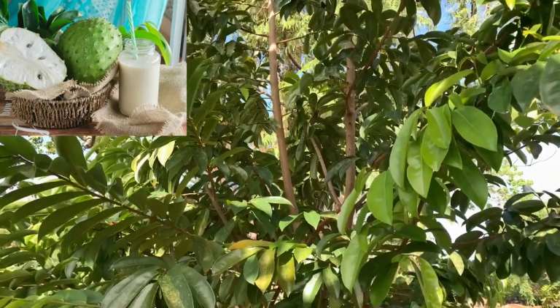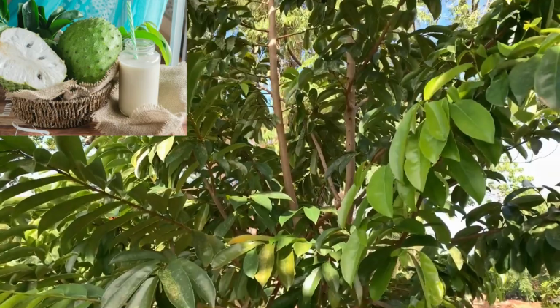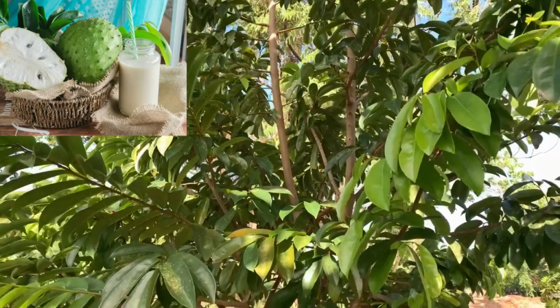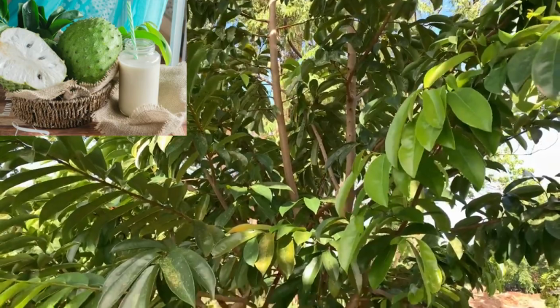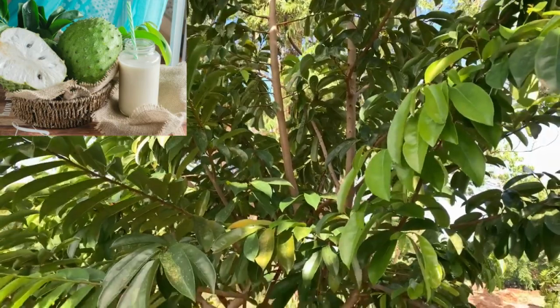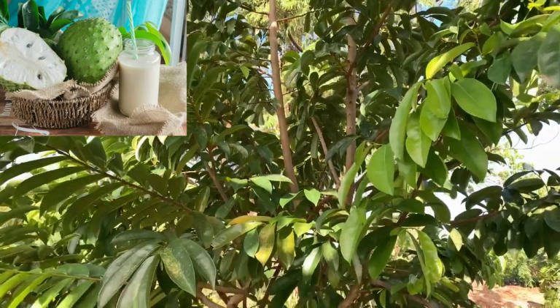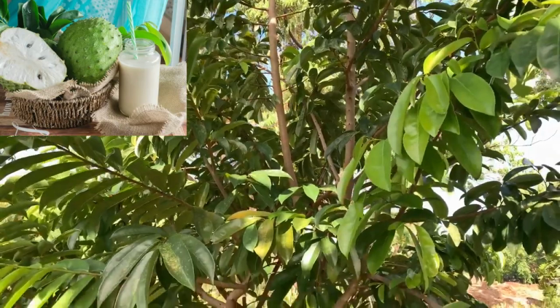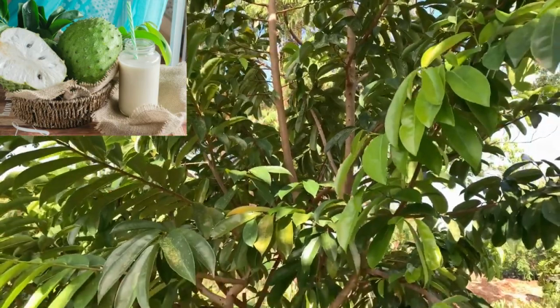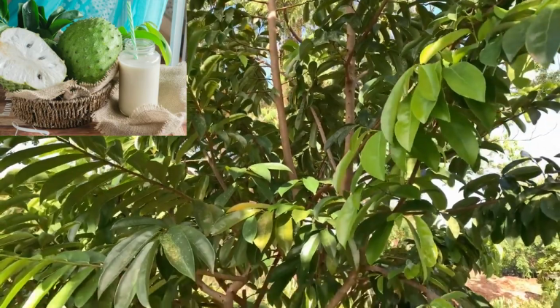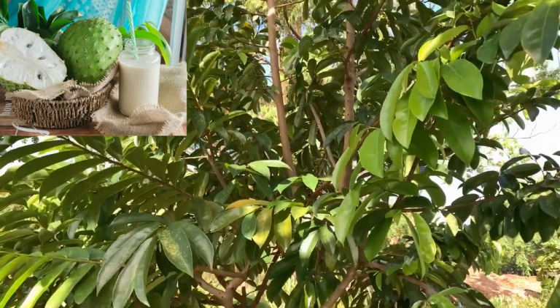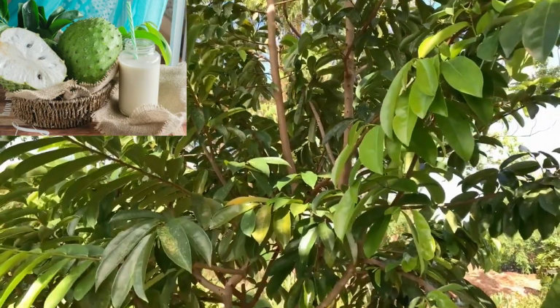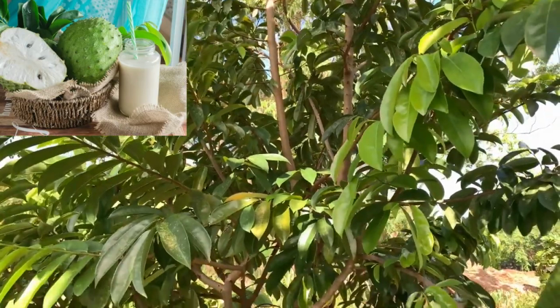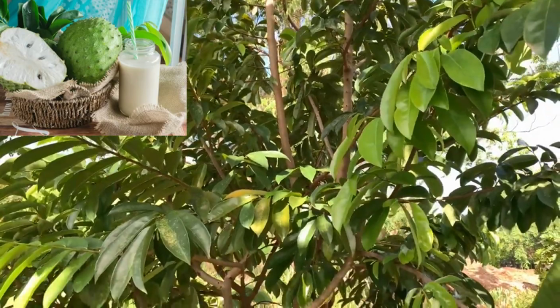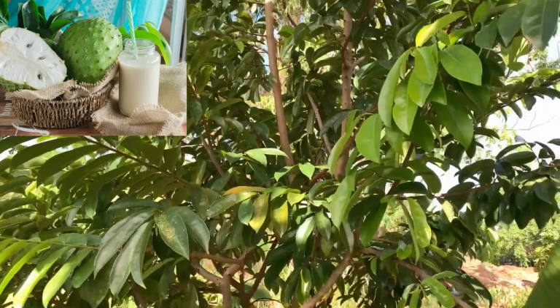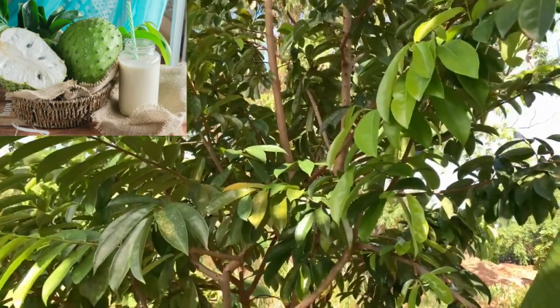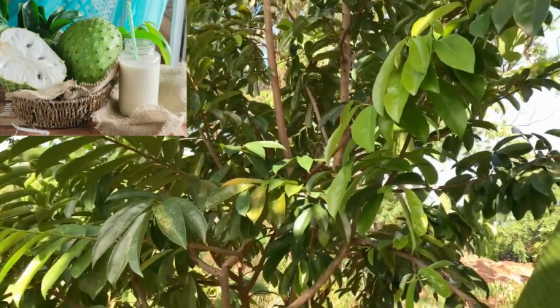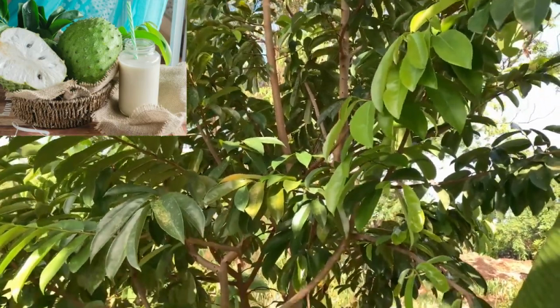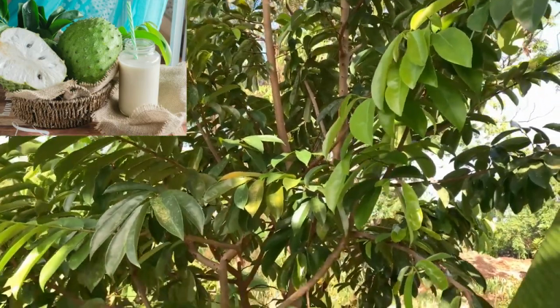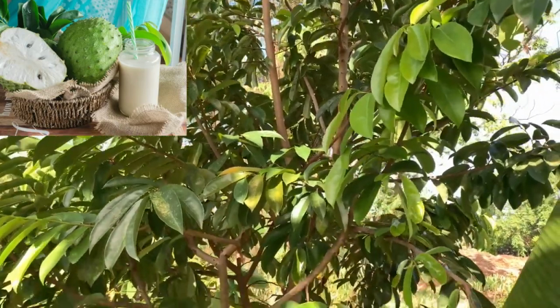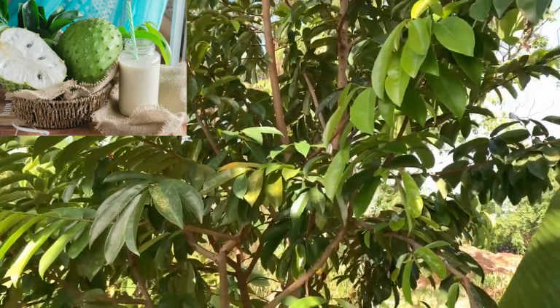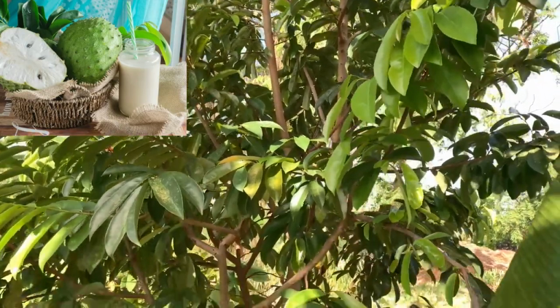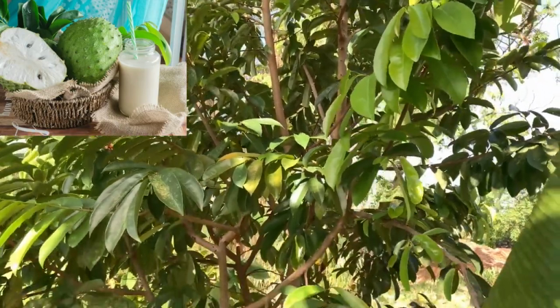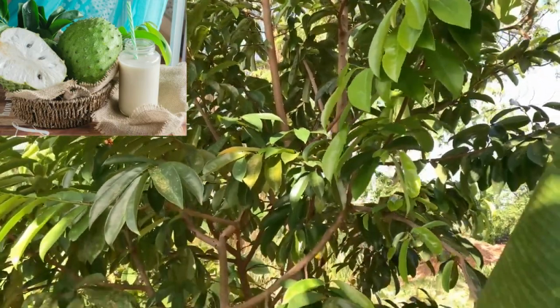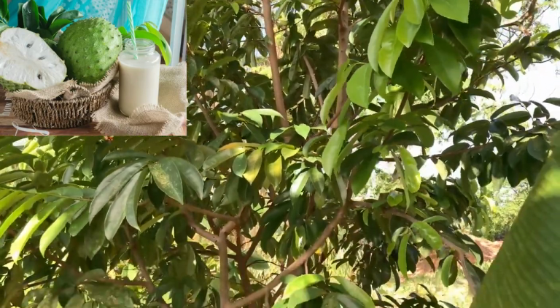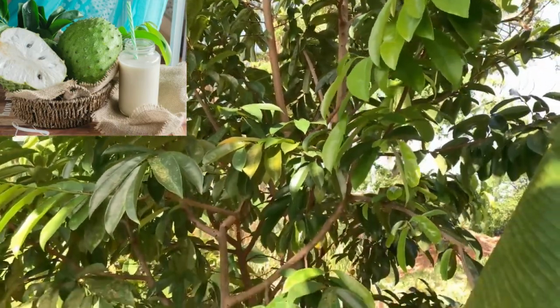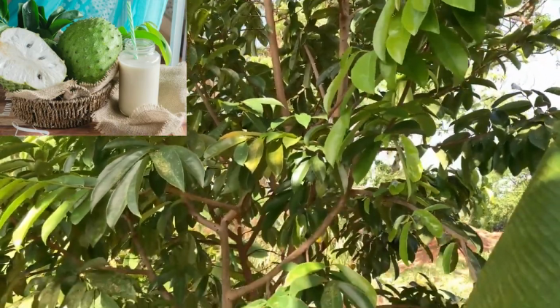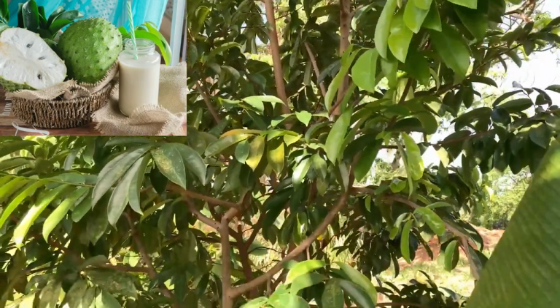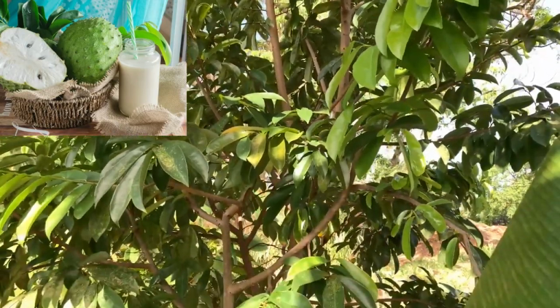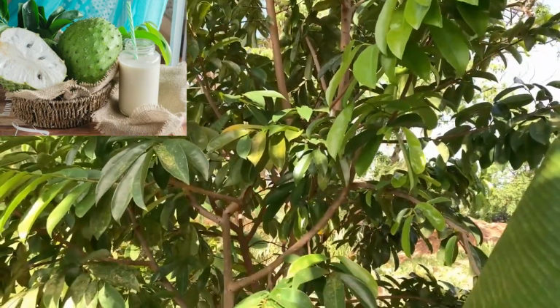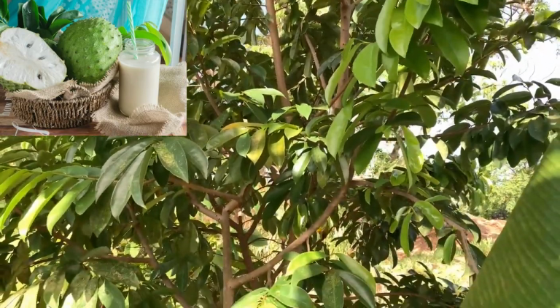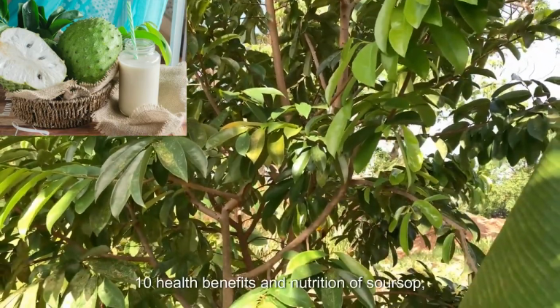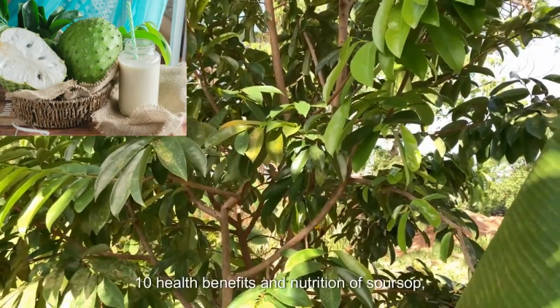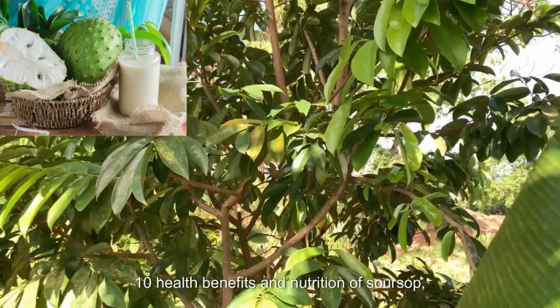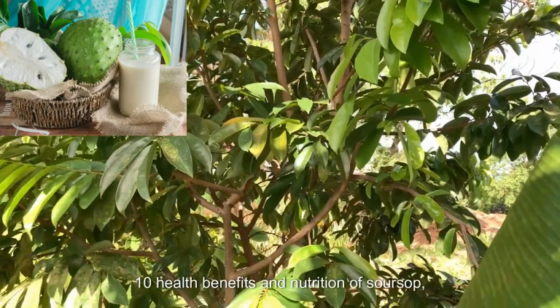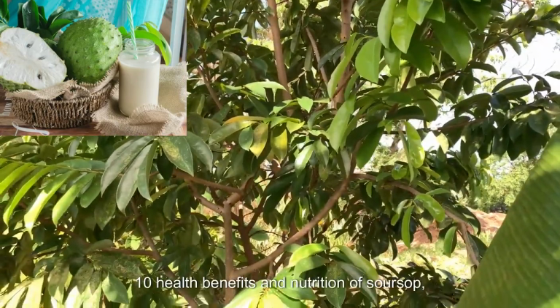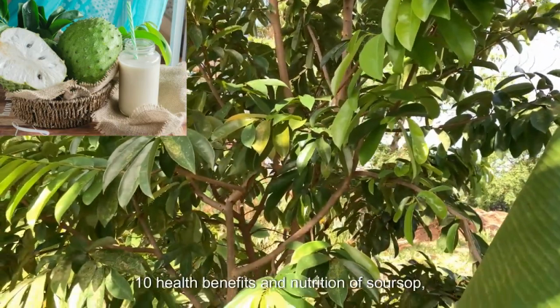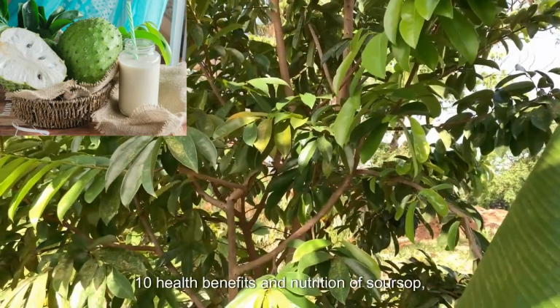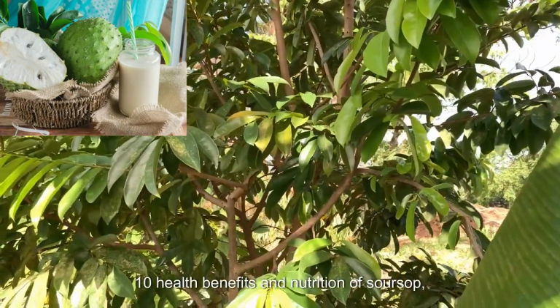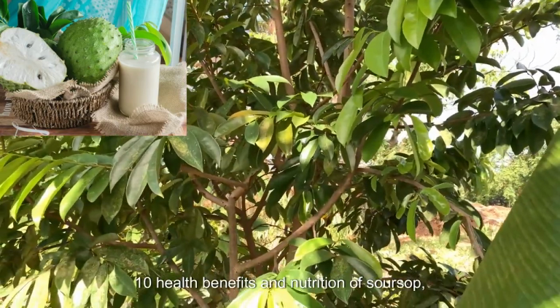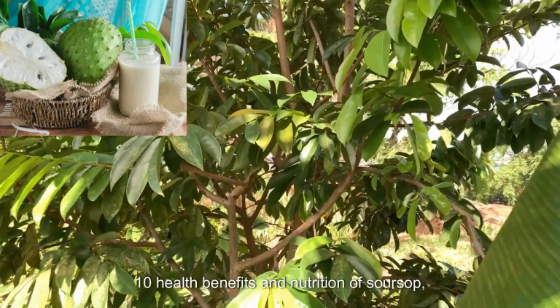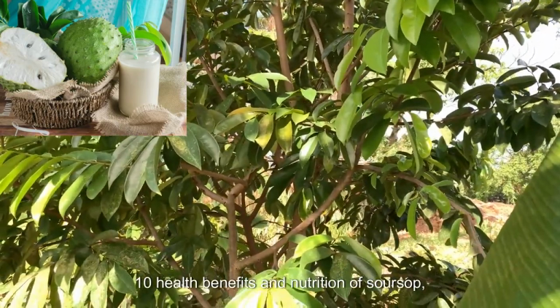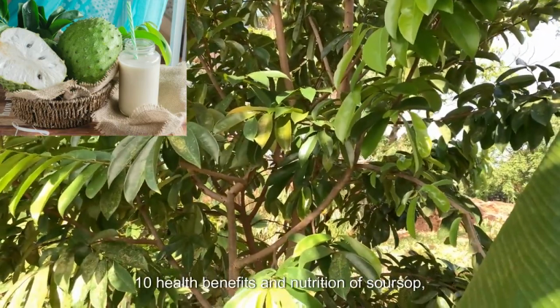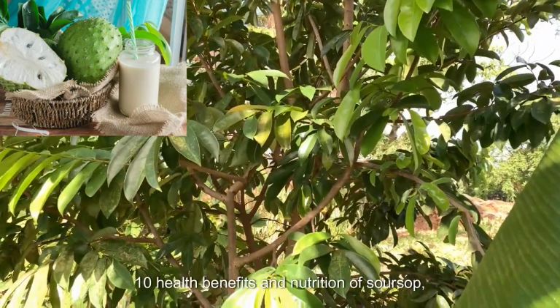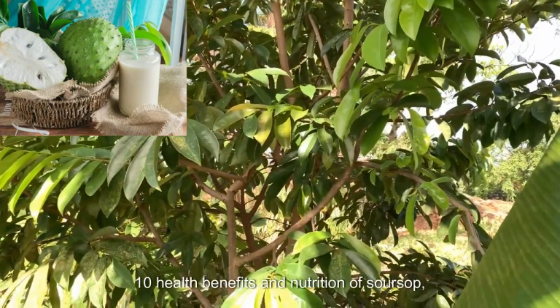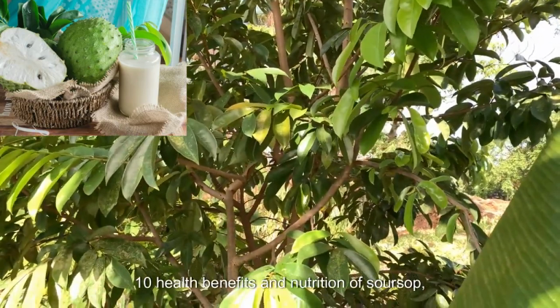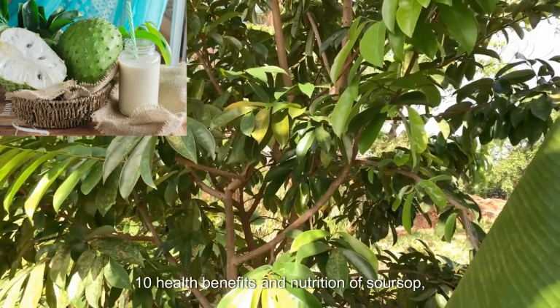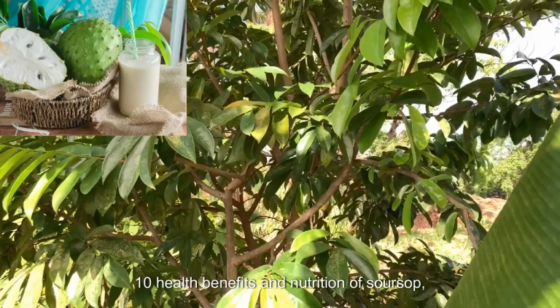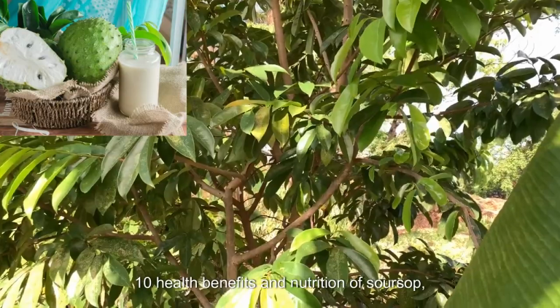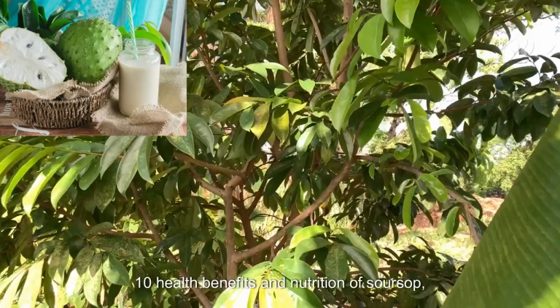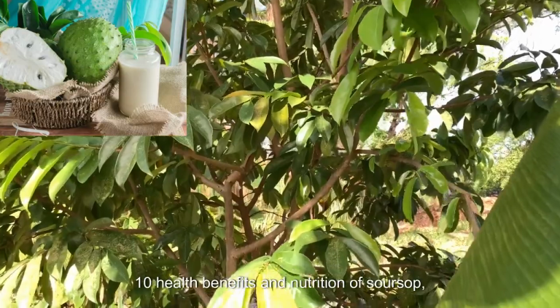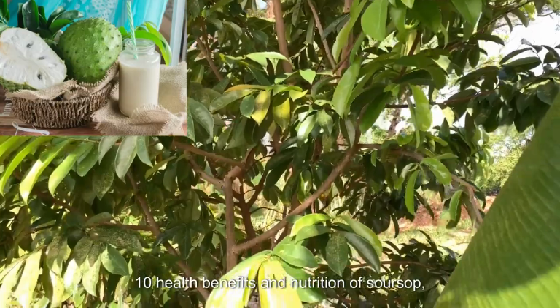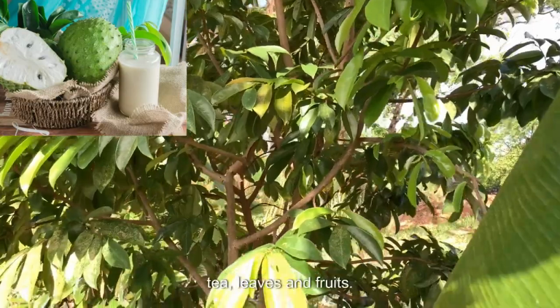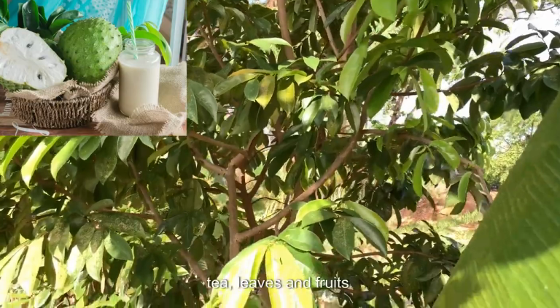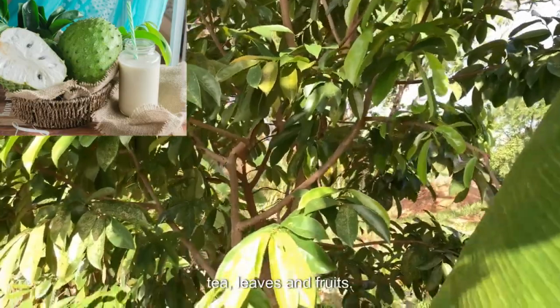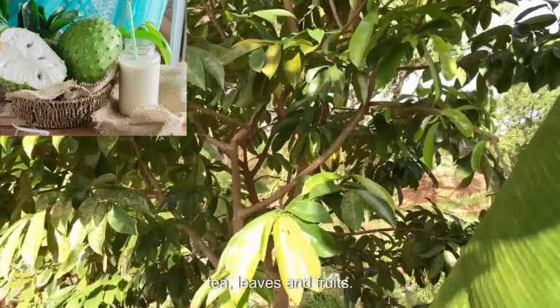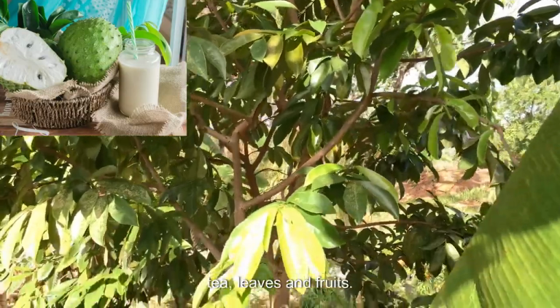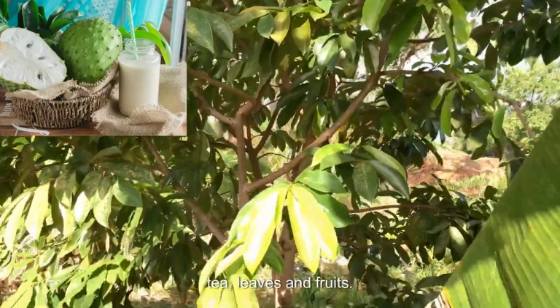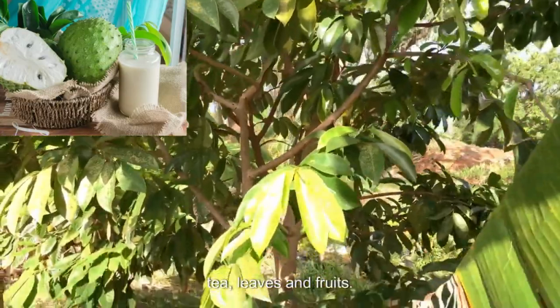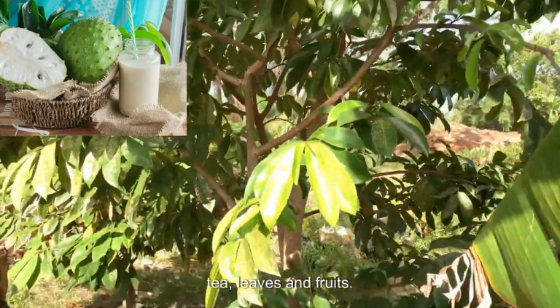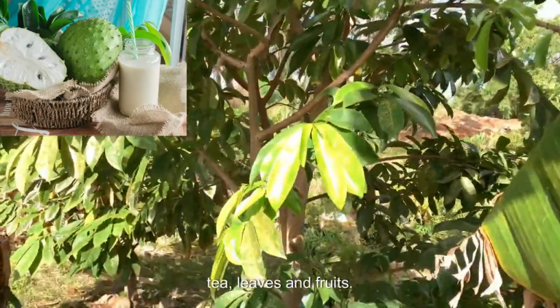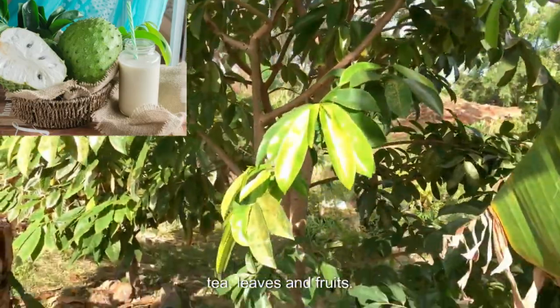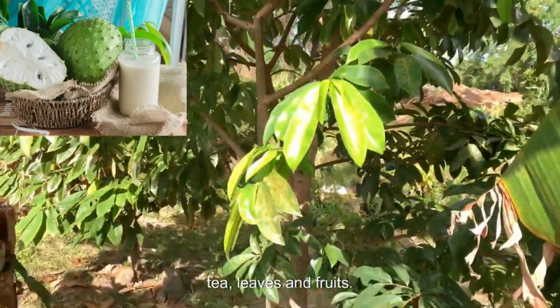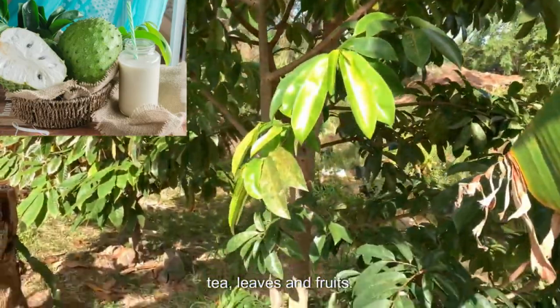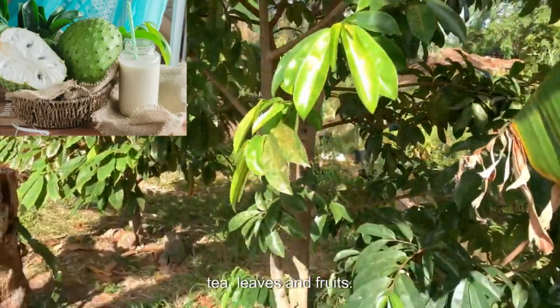Welcome to Bethel Farms and Herbs today. We will be talking about 10 Health Benefits and Nutrition of Soursop Tea Leaves and Fruits.